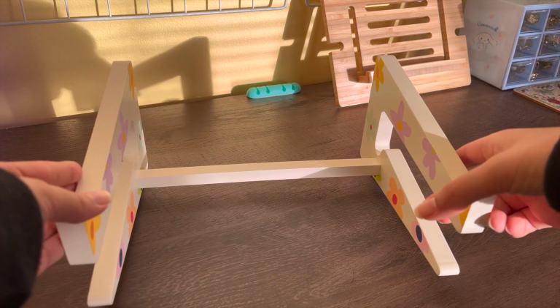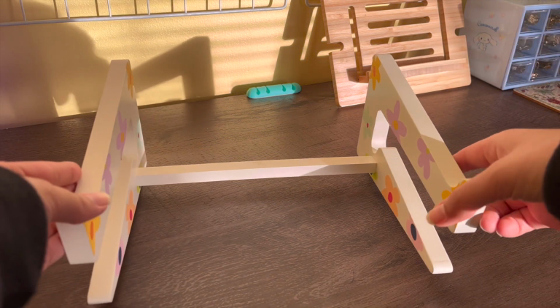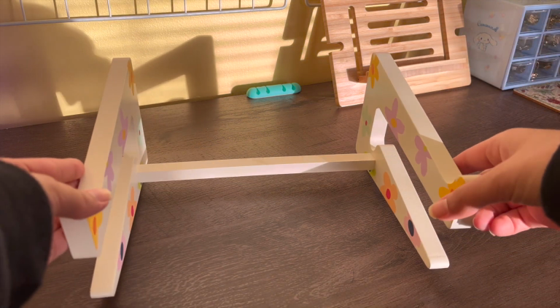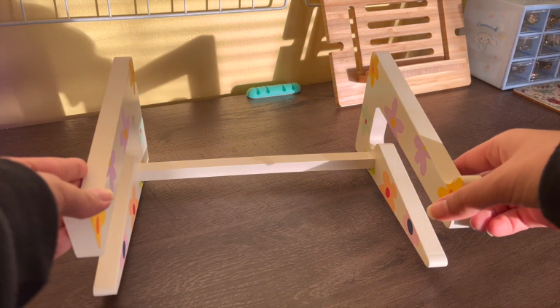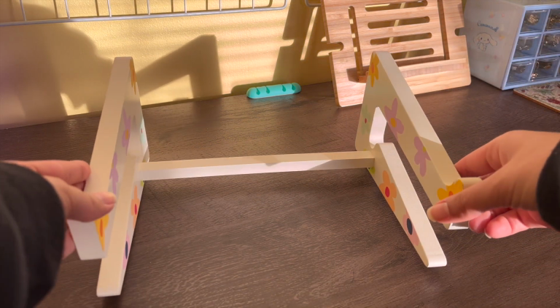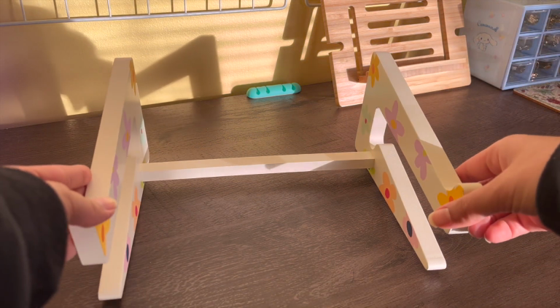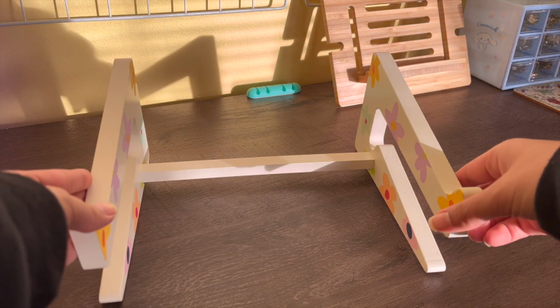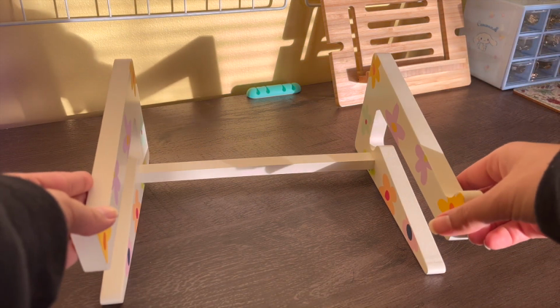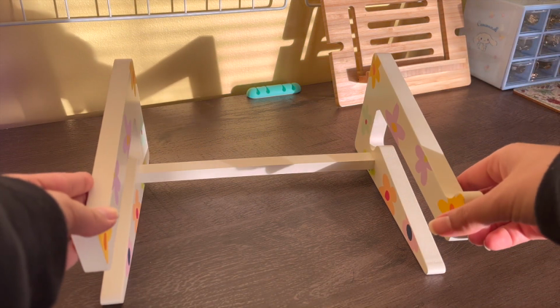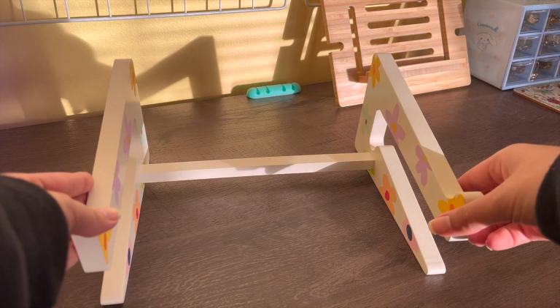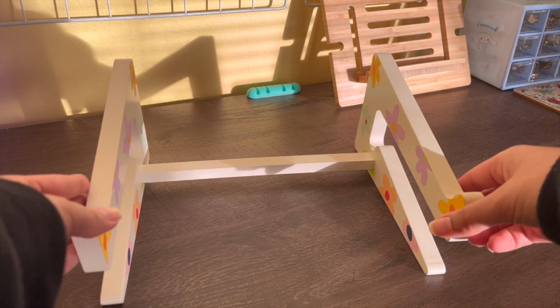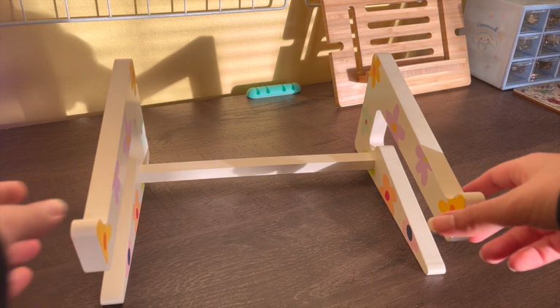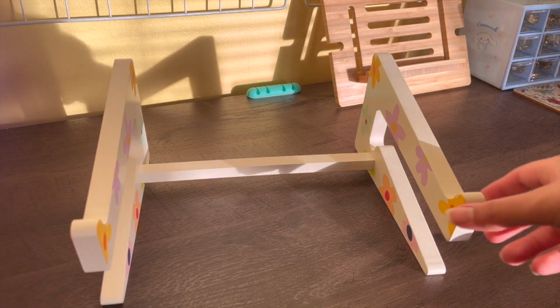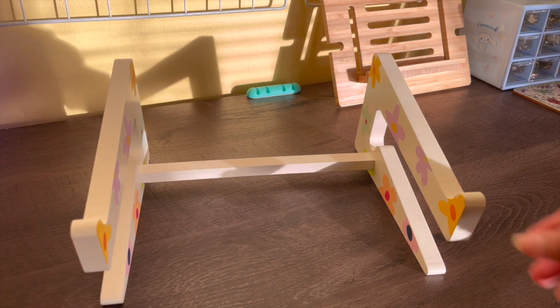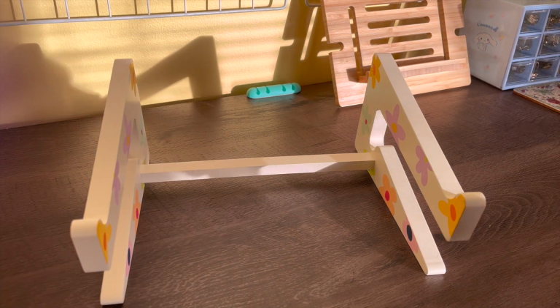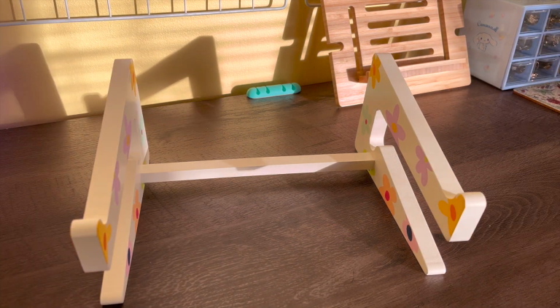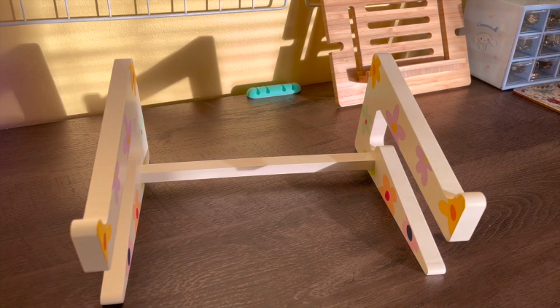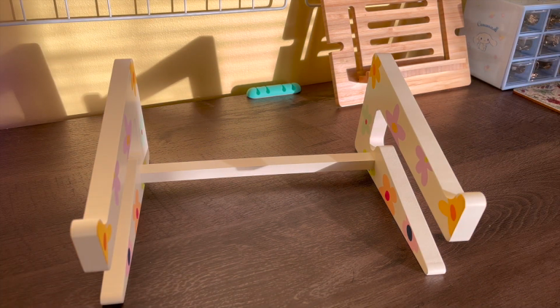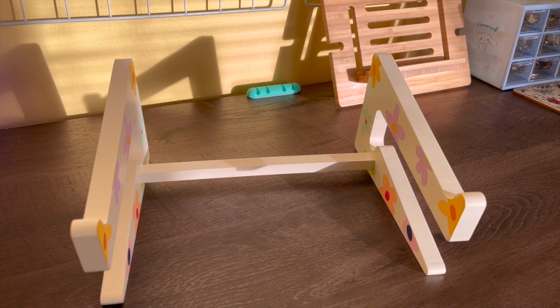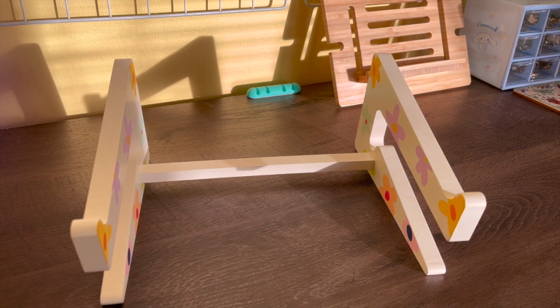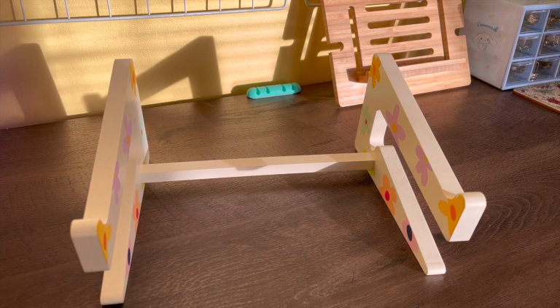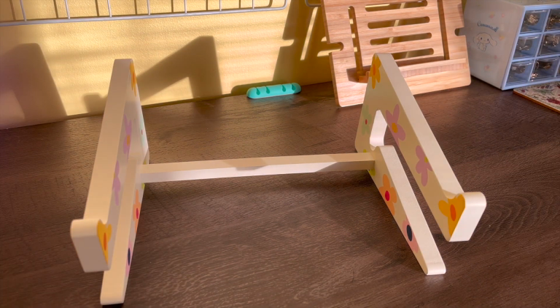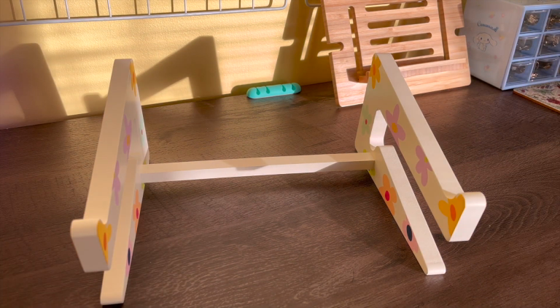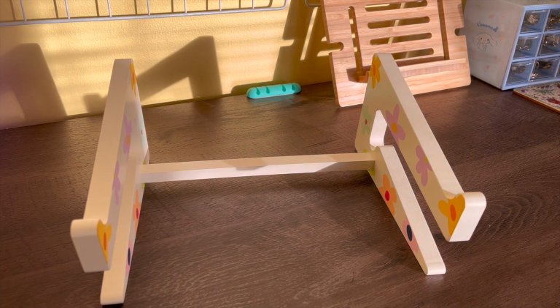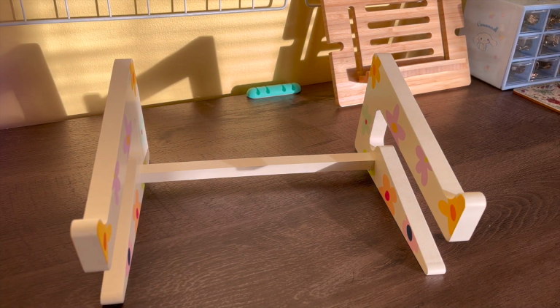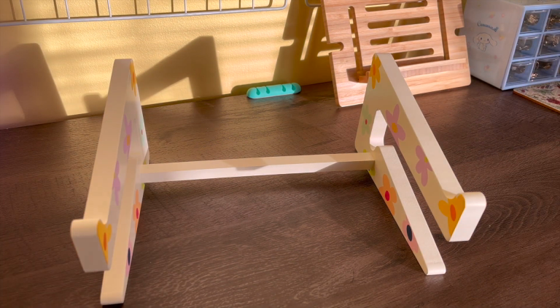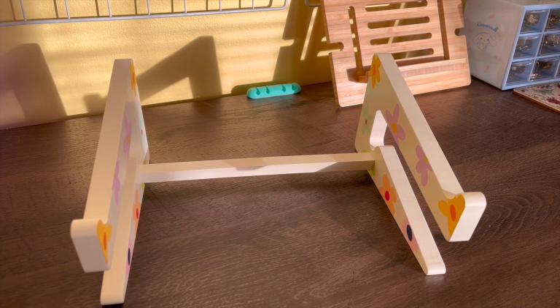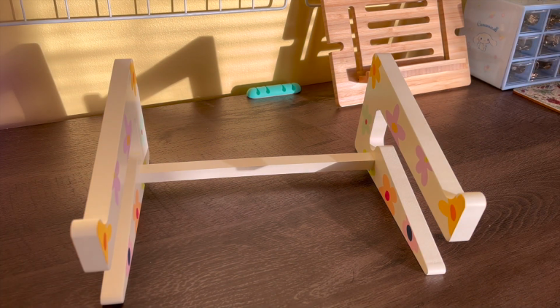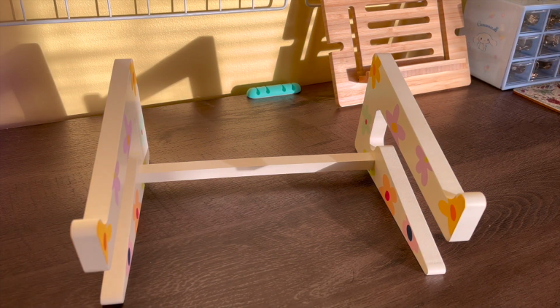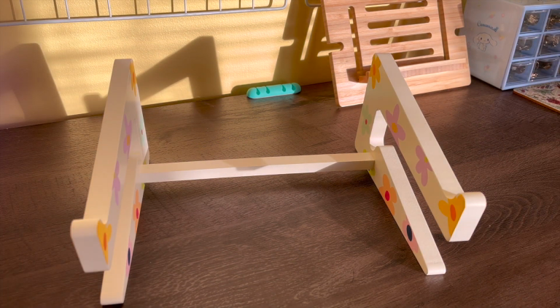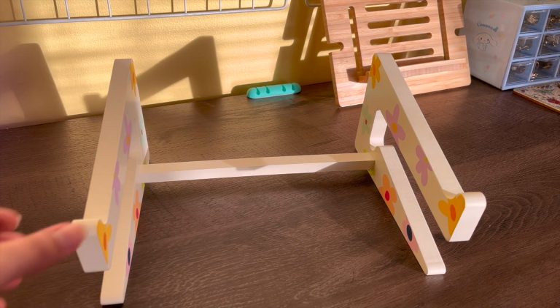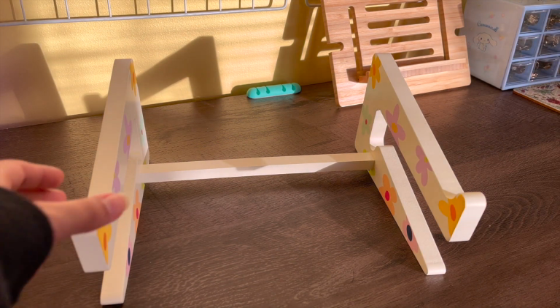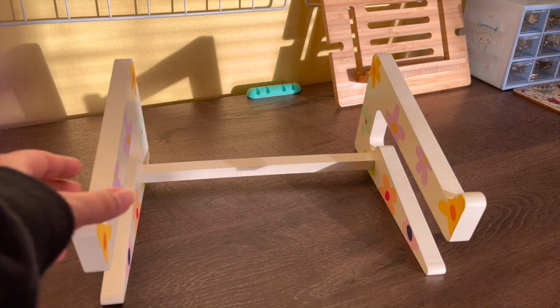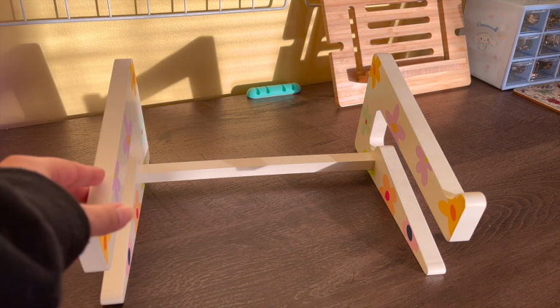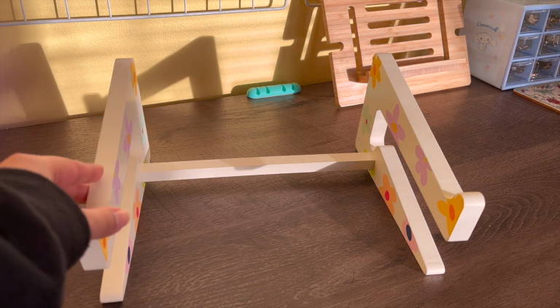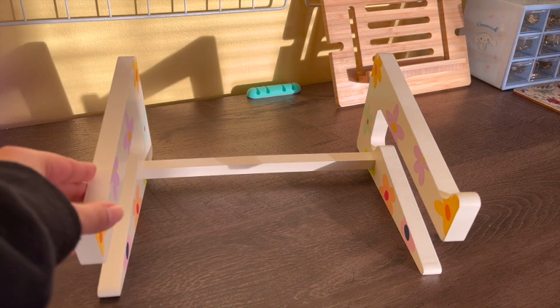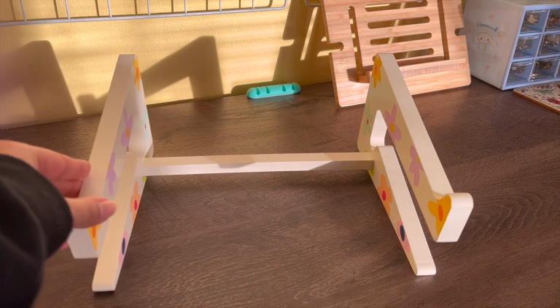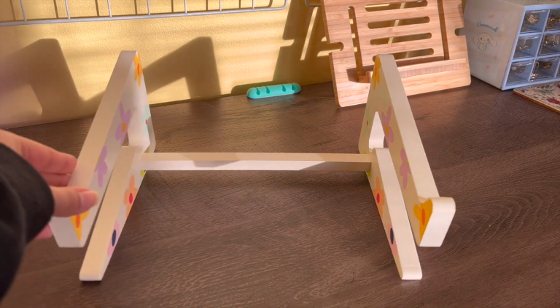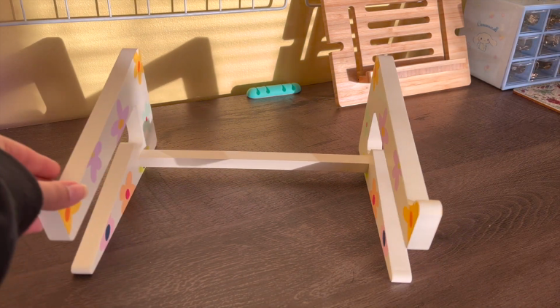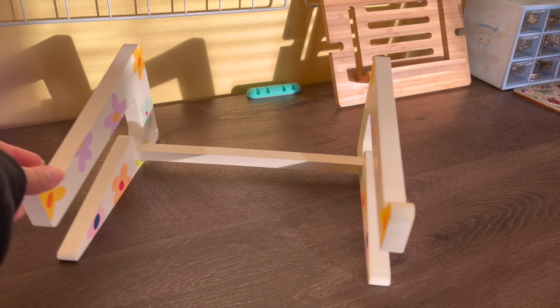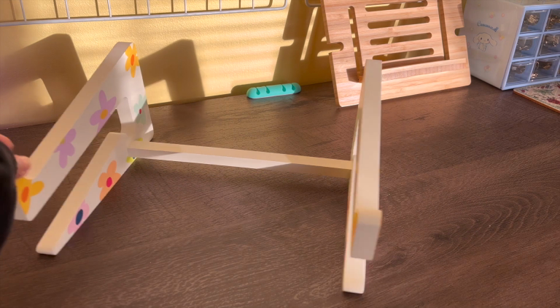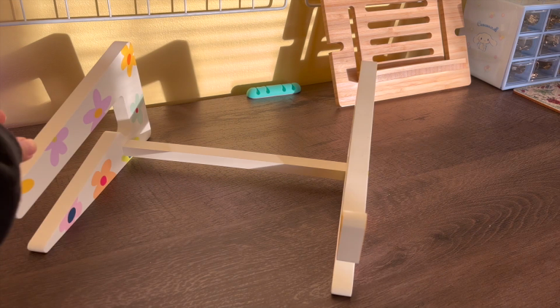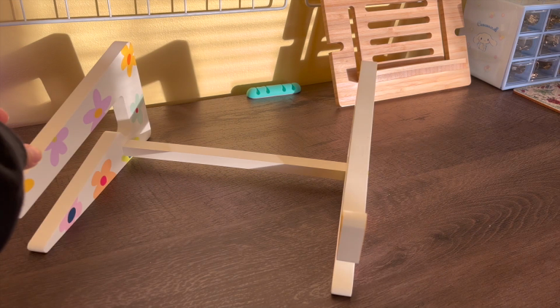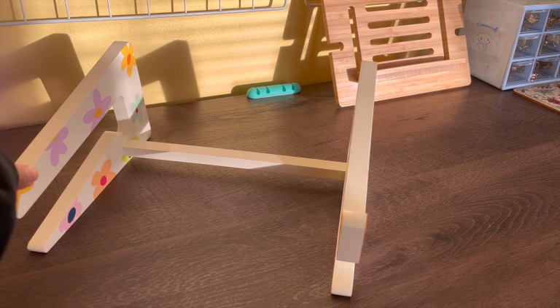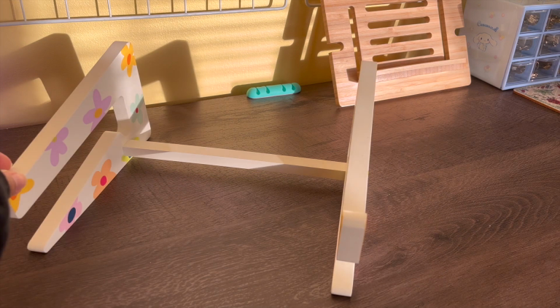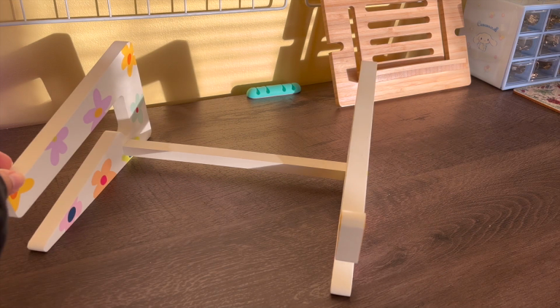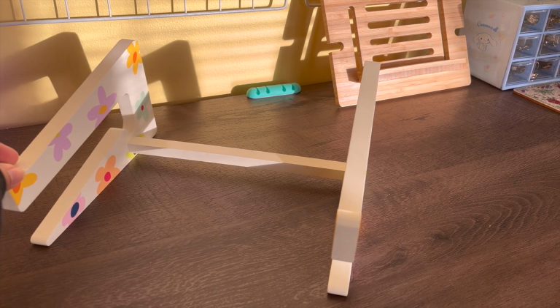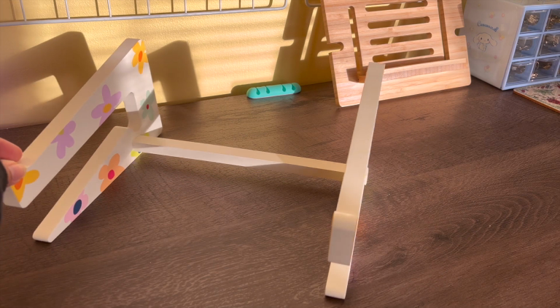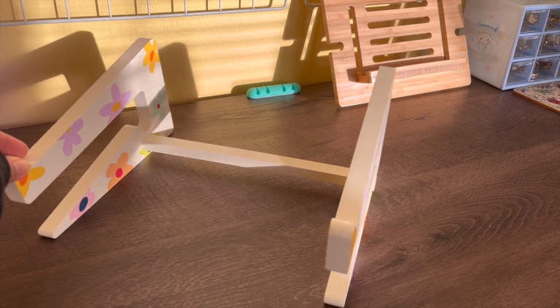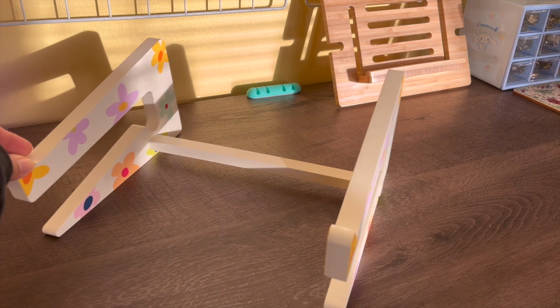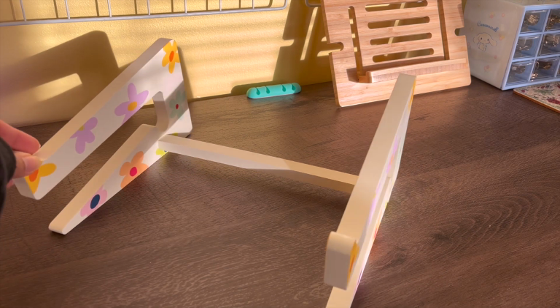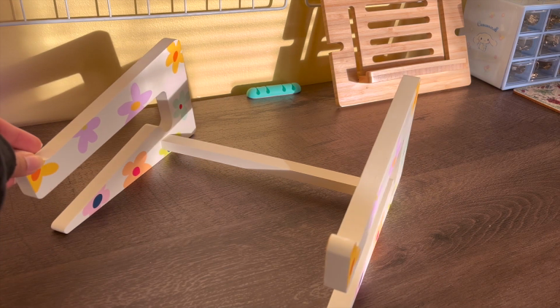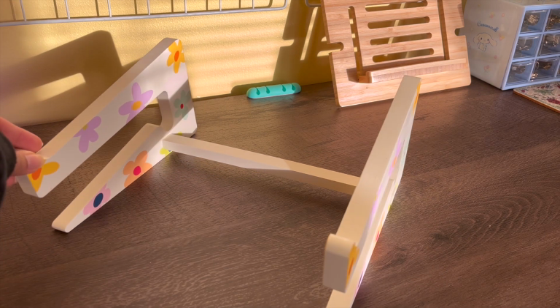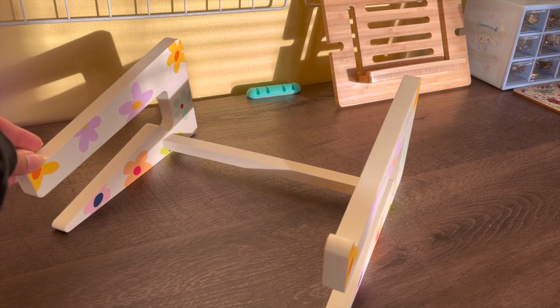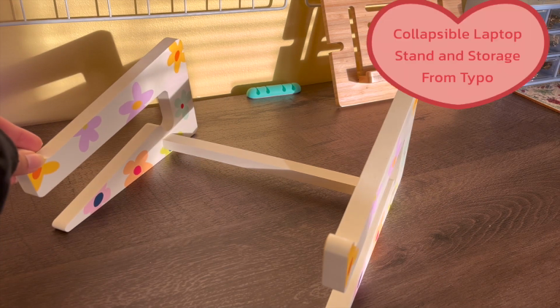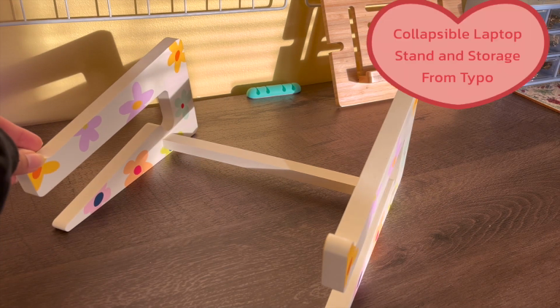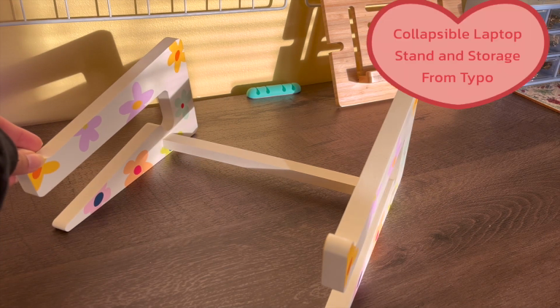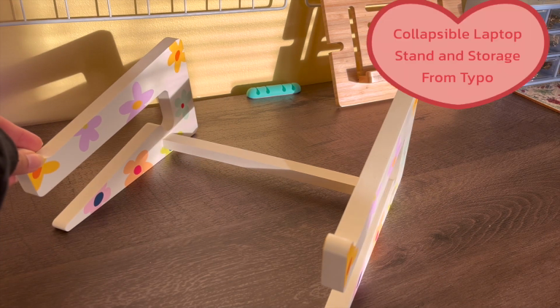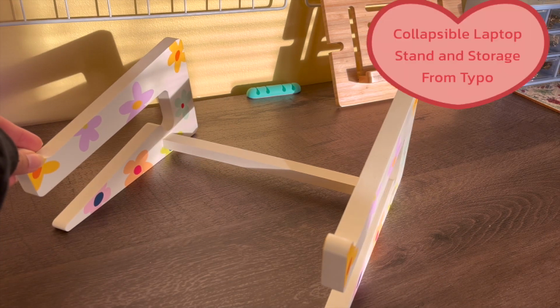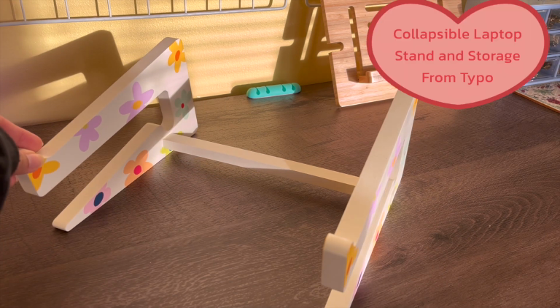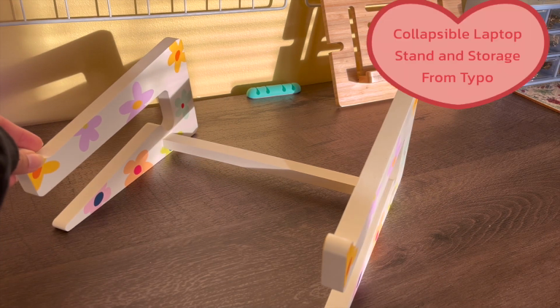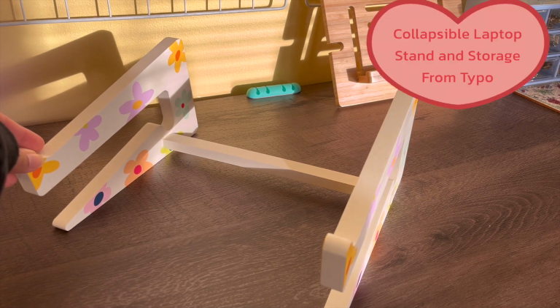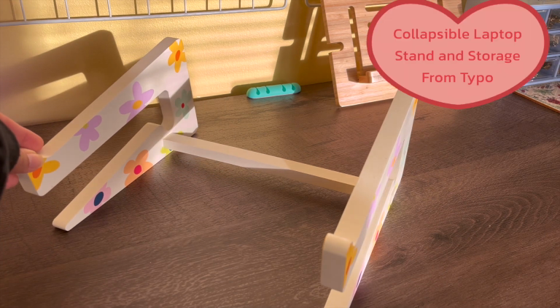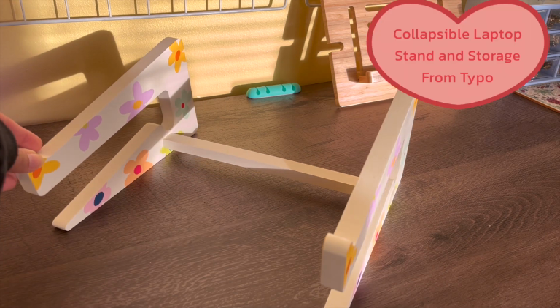I wanted to show some of the accessories I actually use because they're pretty cute and some of them are pretty helpful.